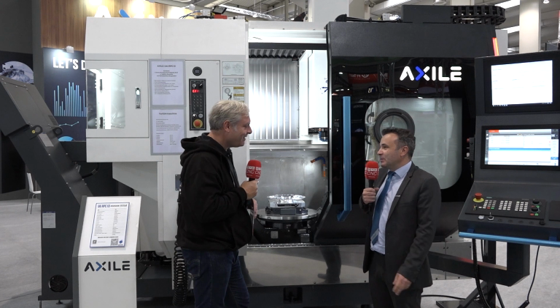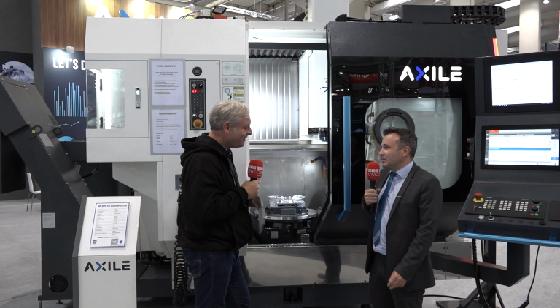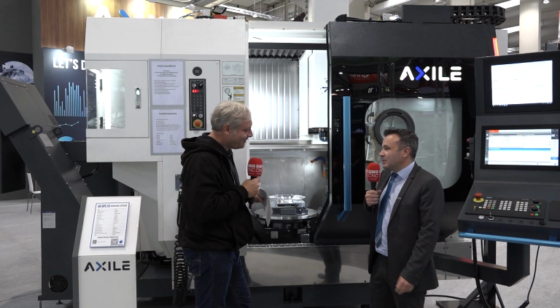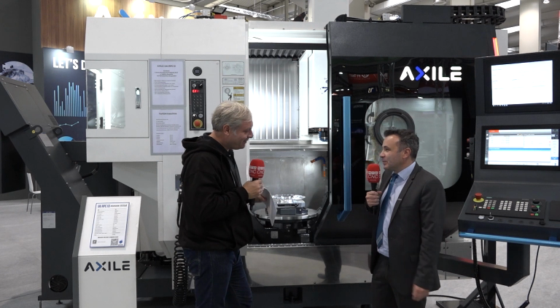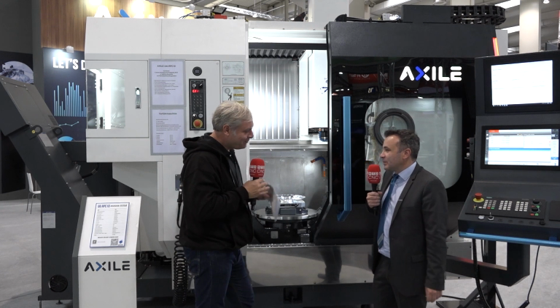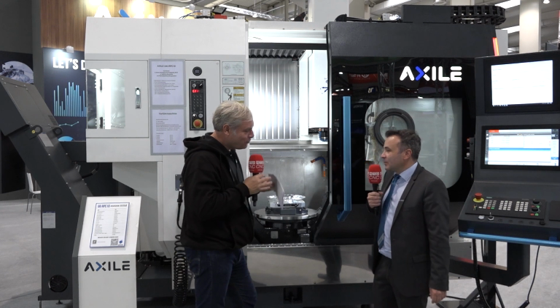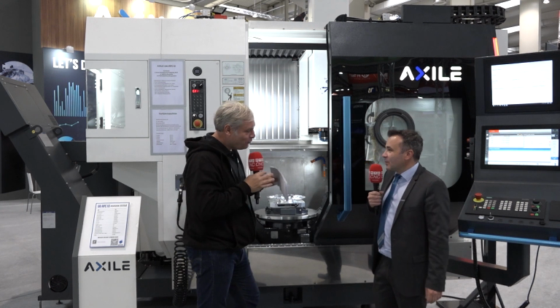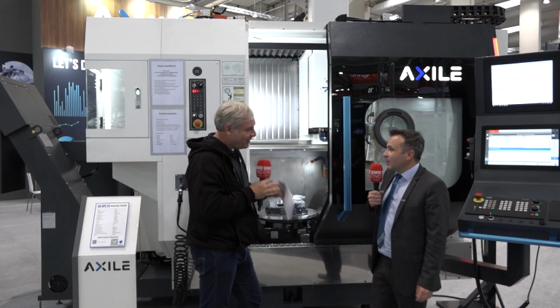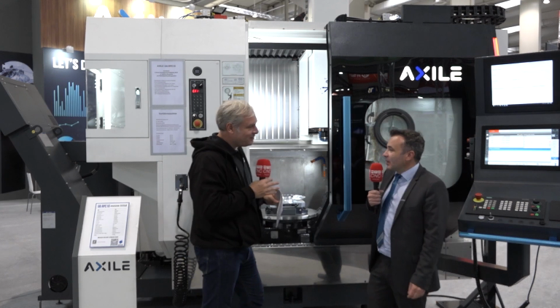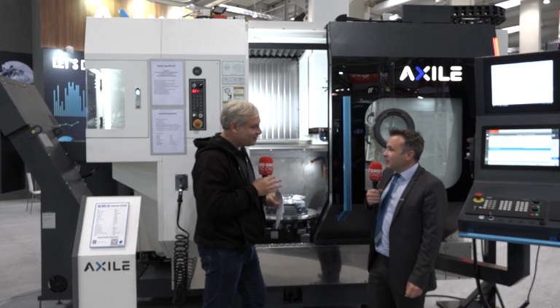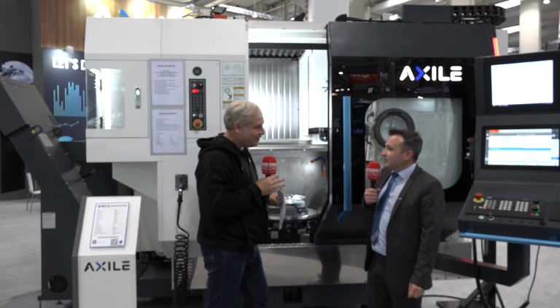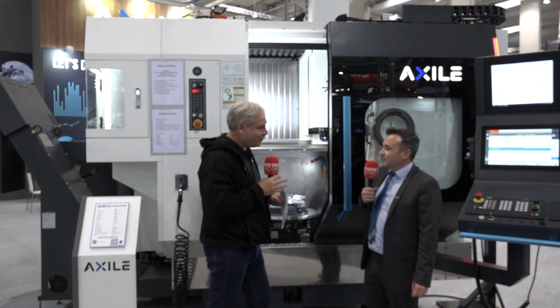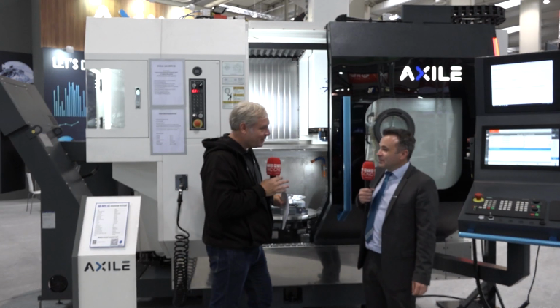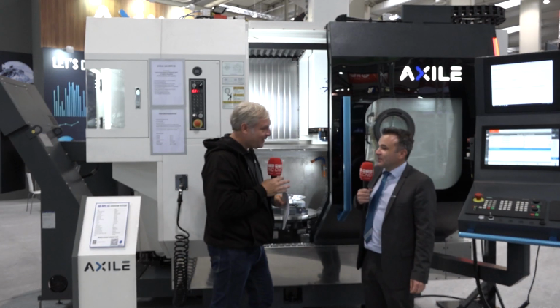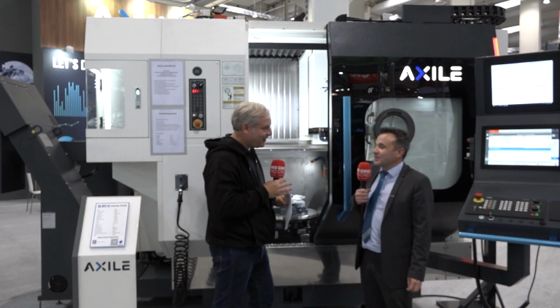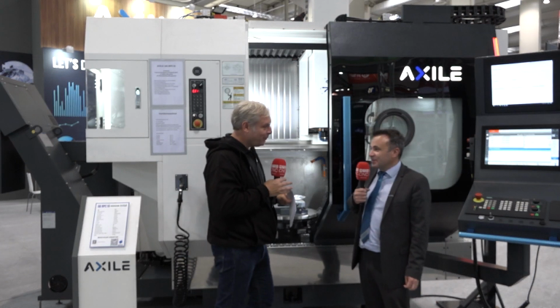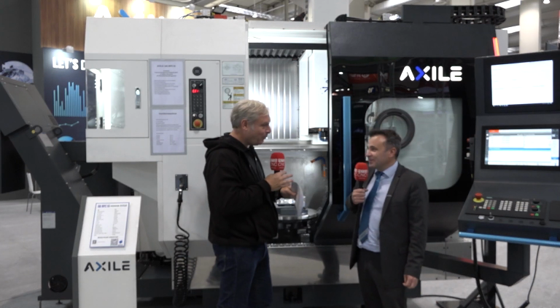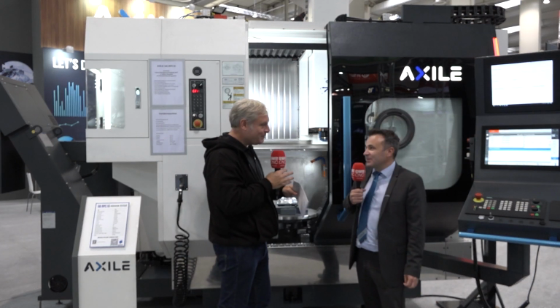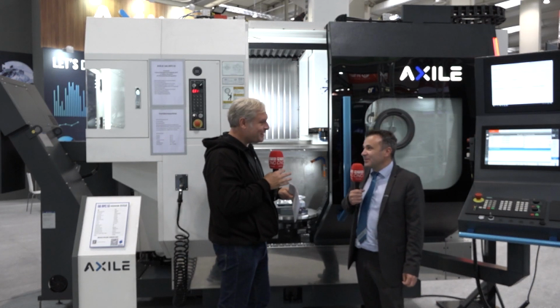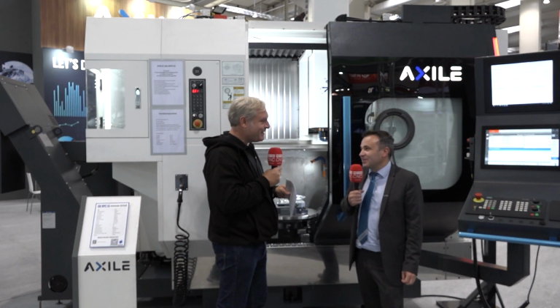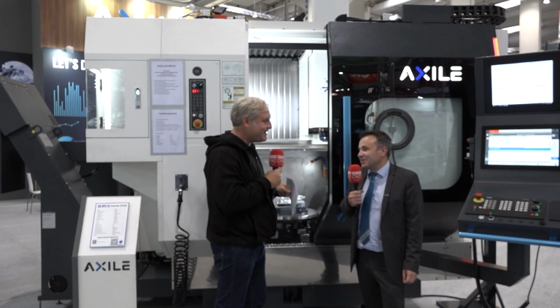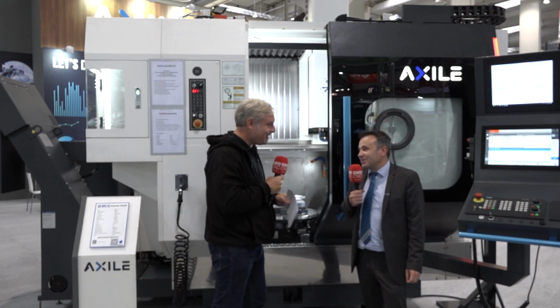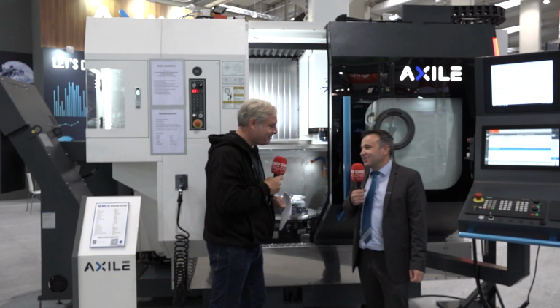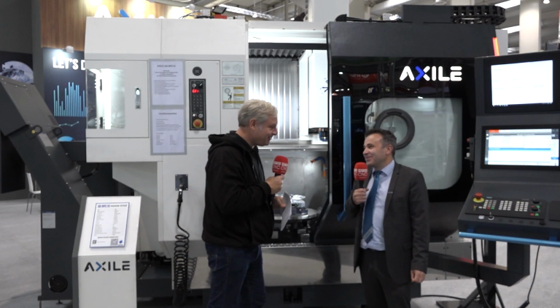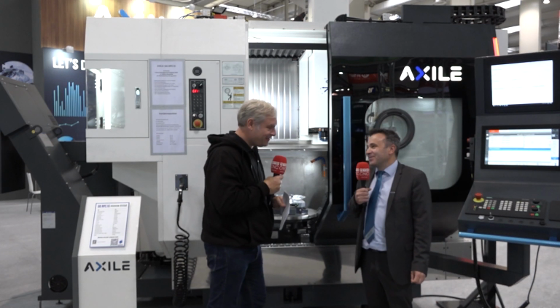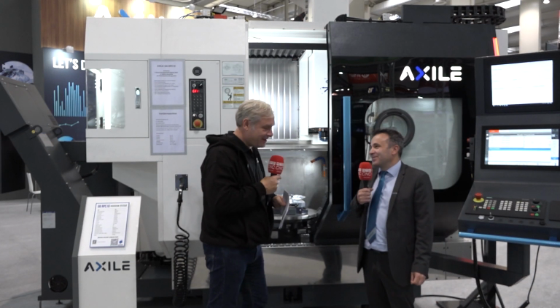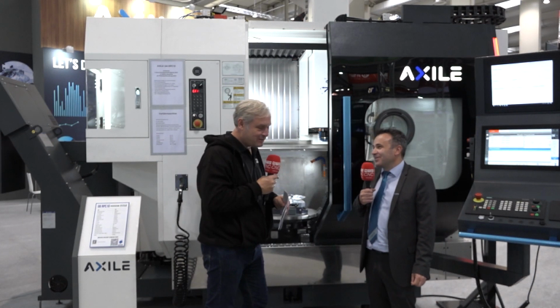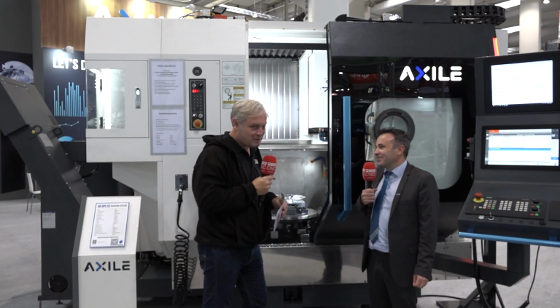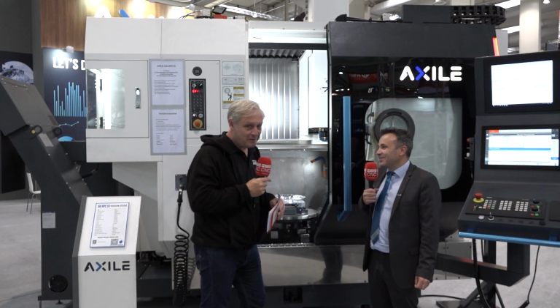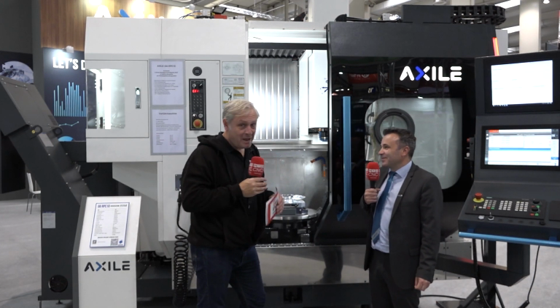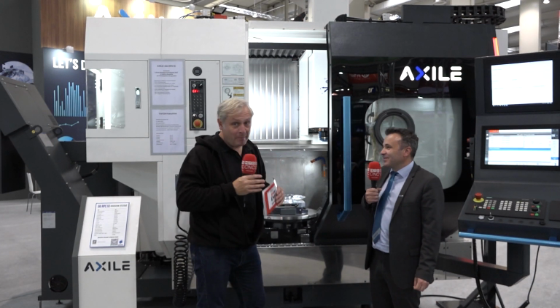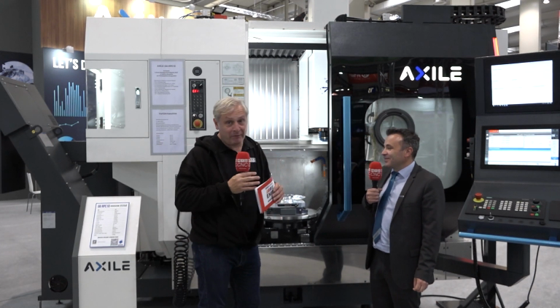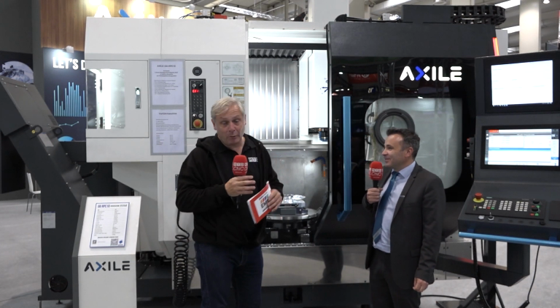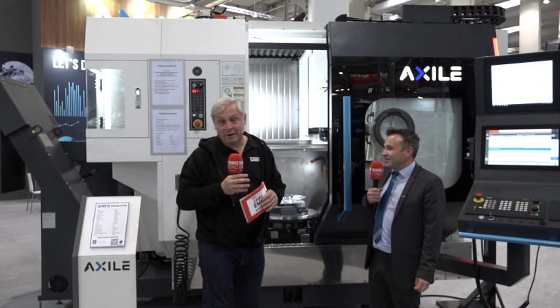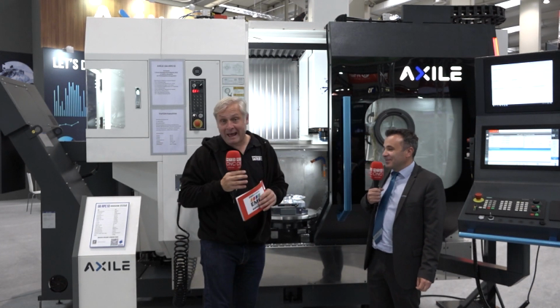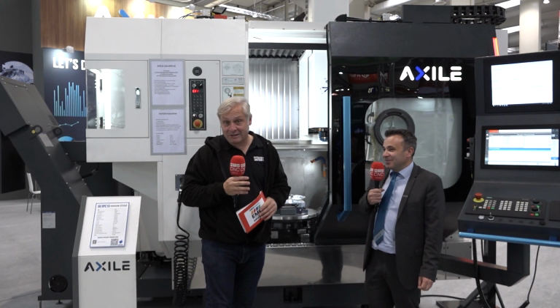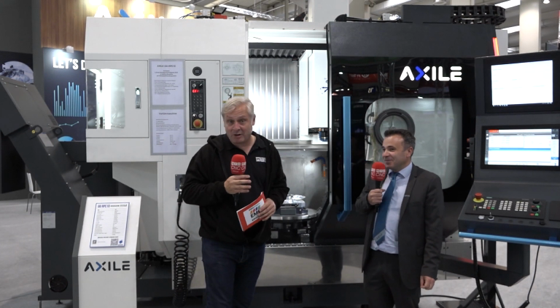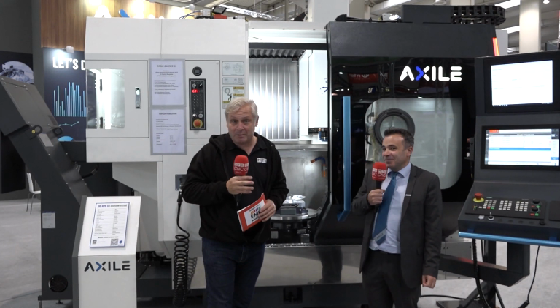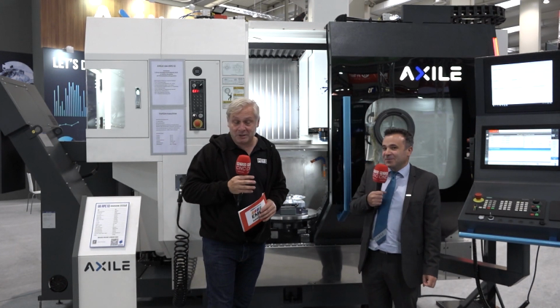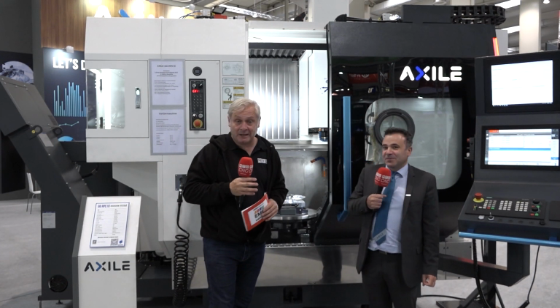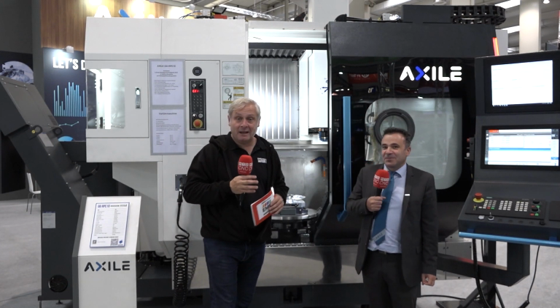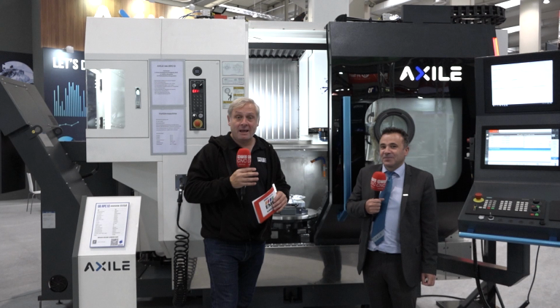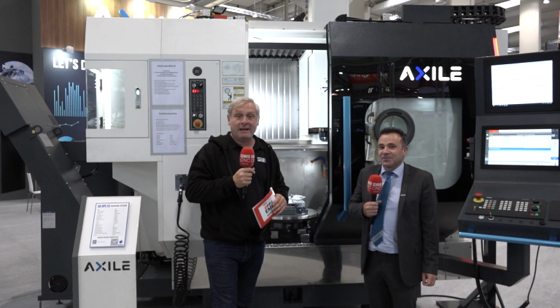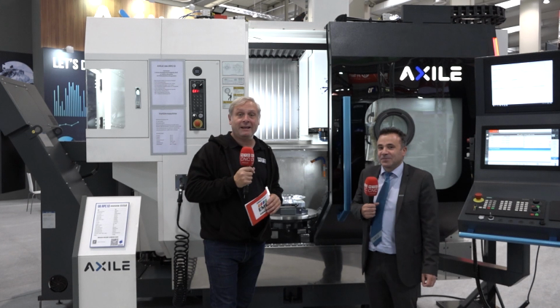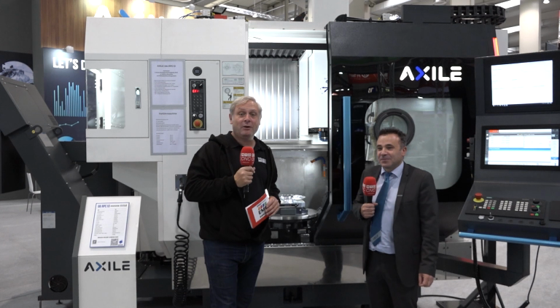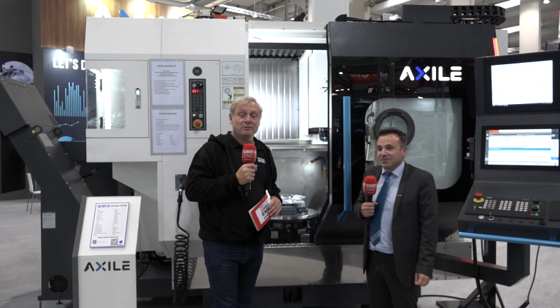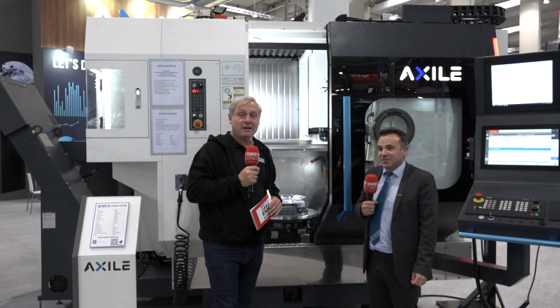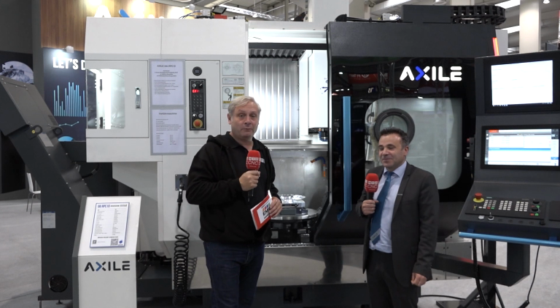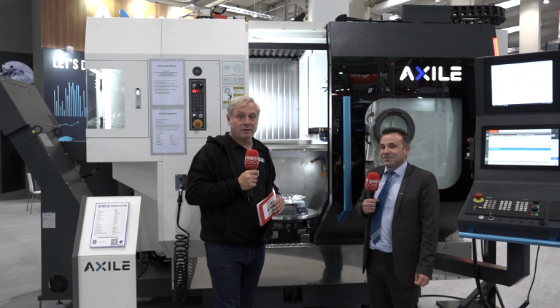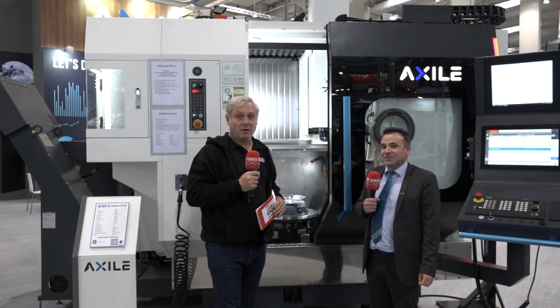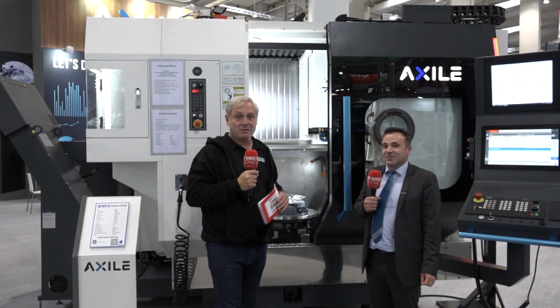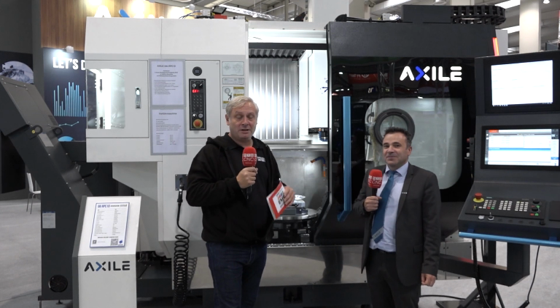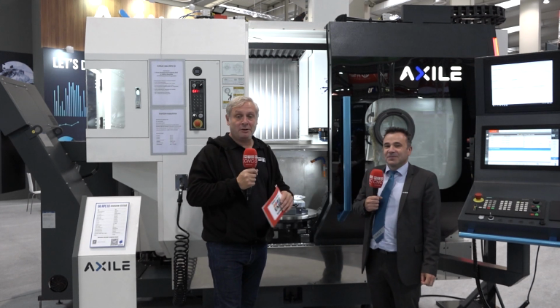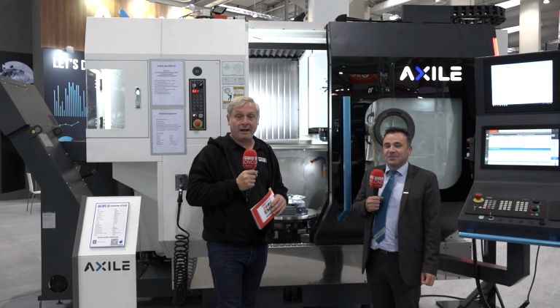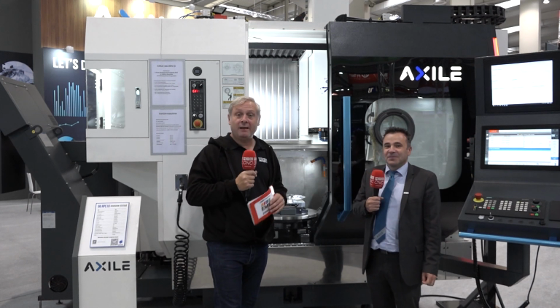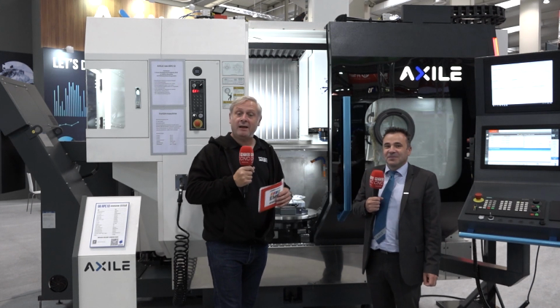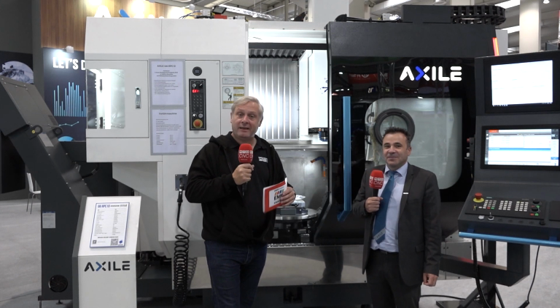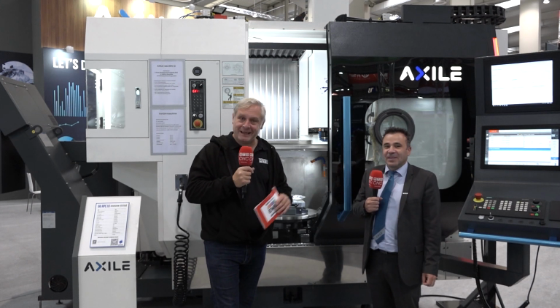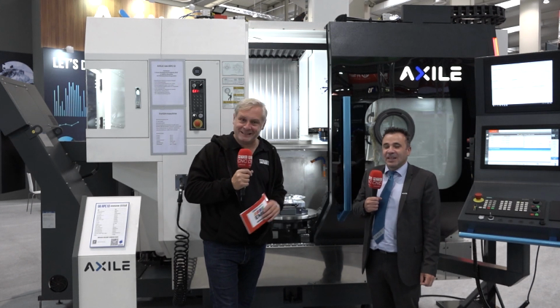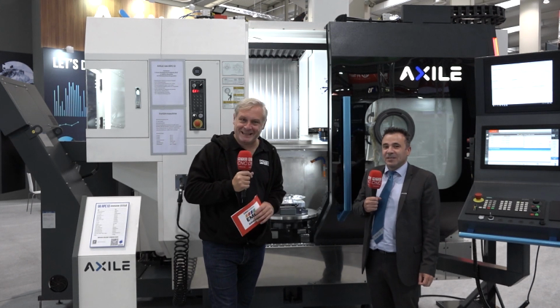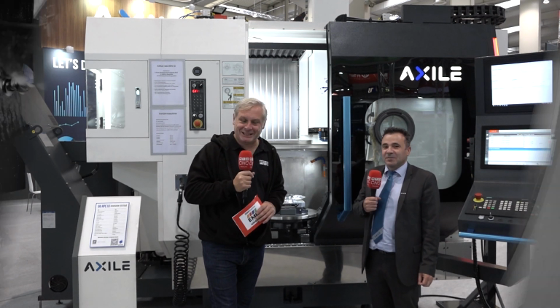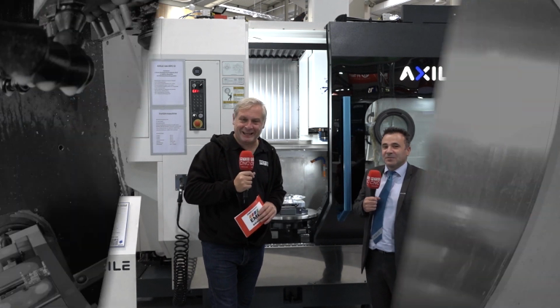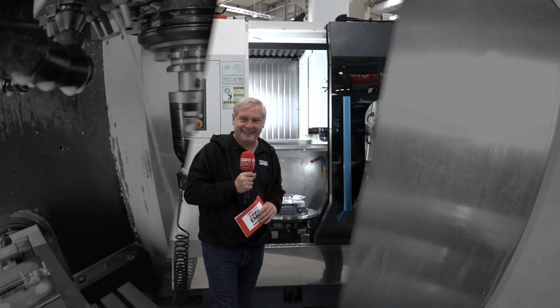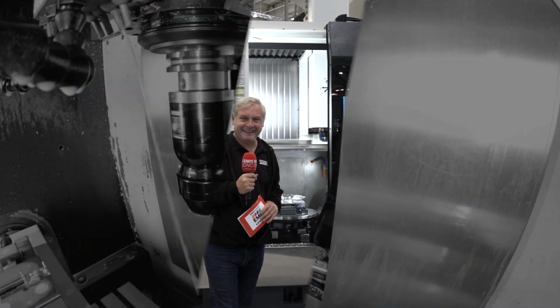Nicholas, great to see you again. I'll probably see you at the next exhibition, but if you want an Axile machine, get in contact with the guys in the UK at ETG.